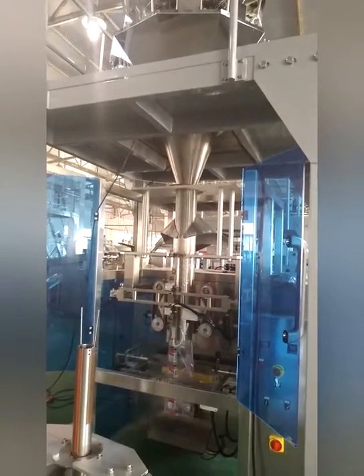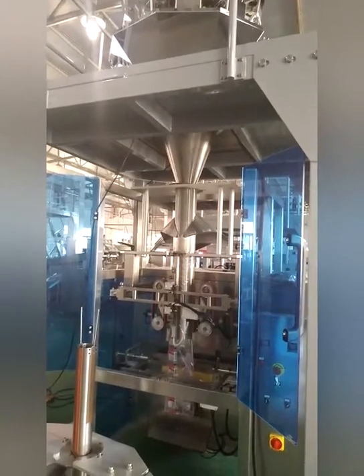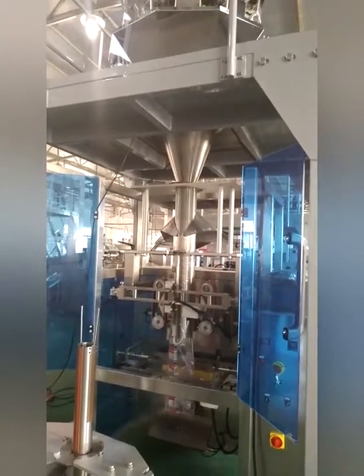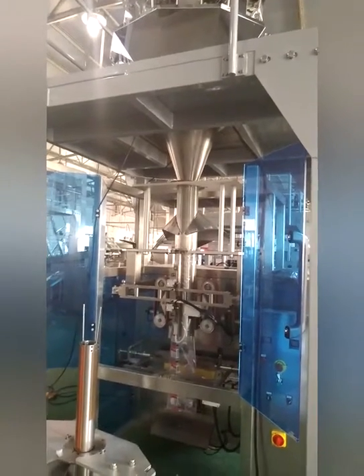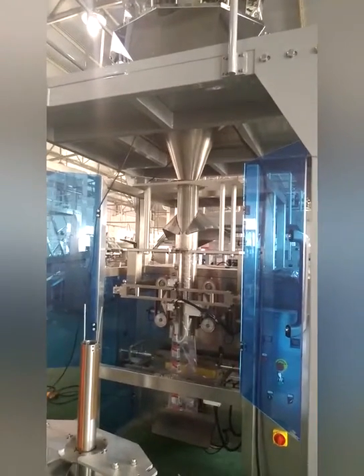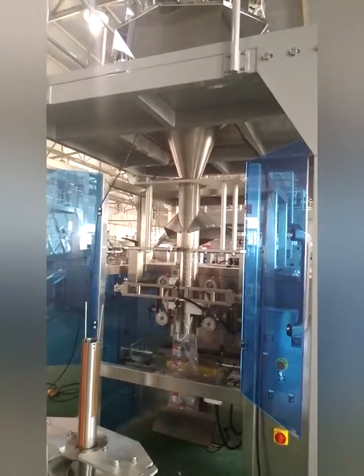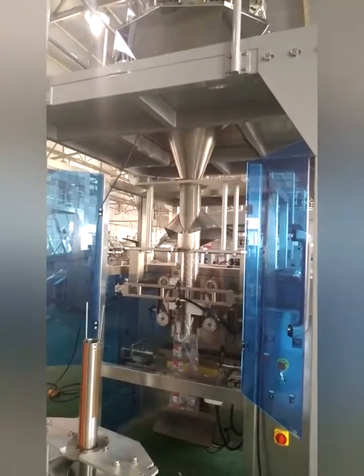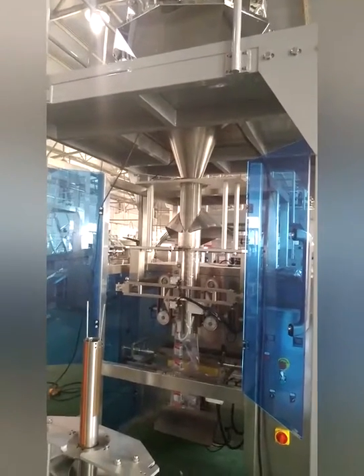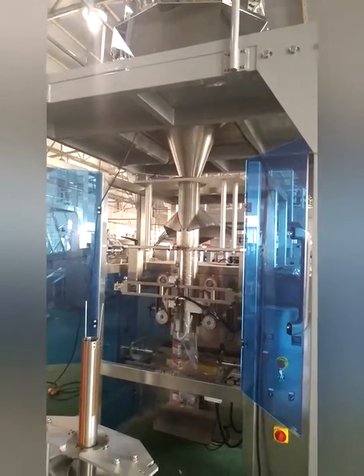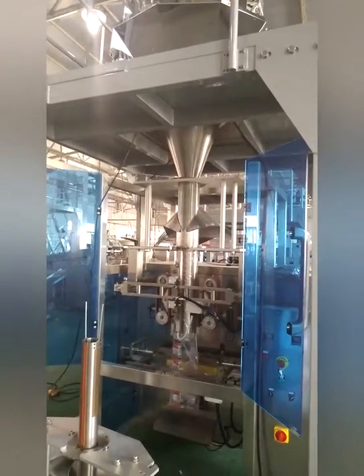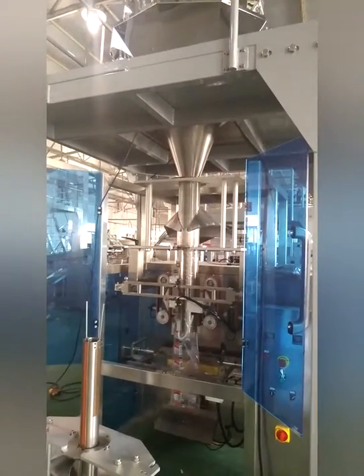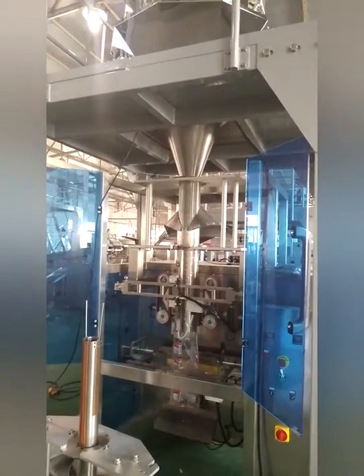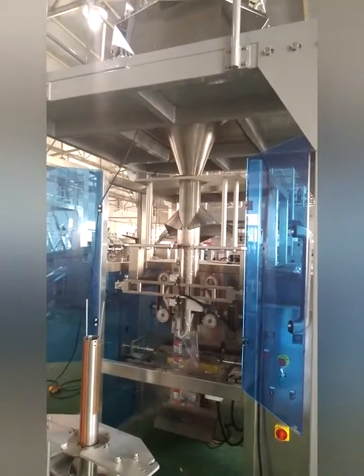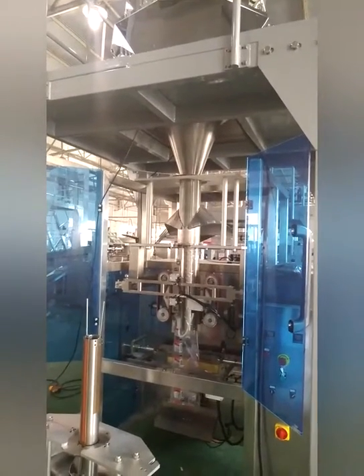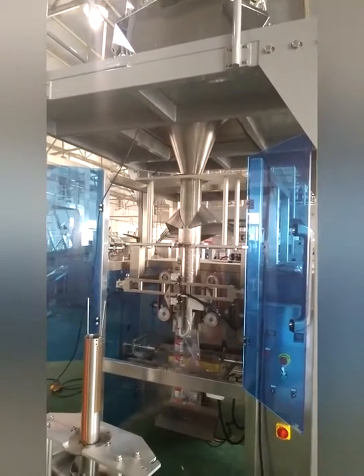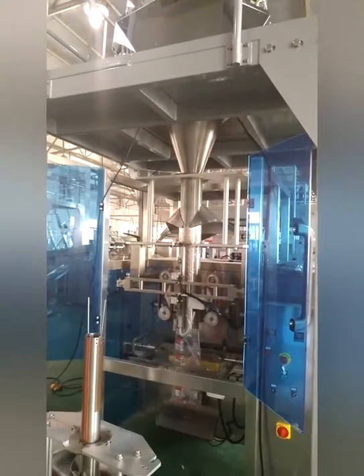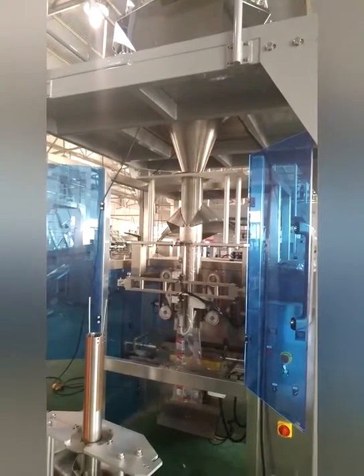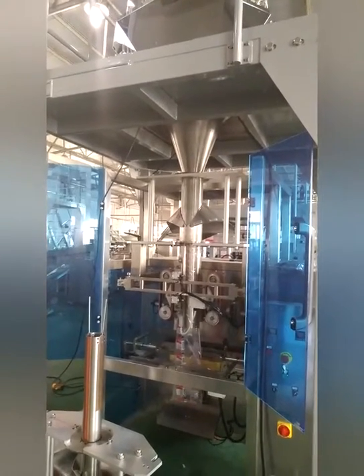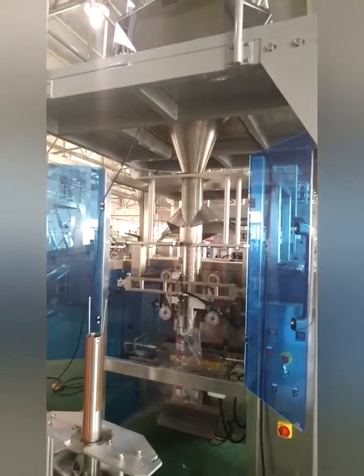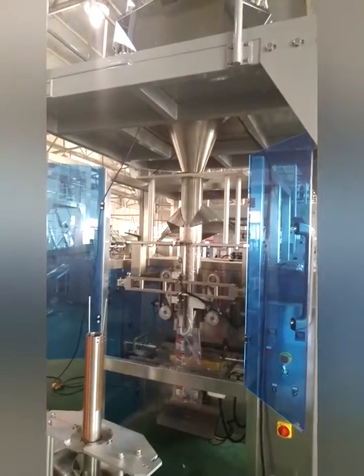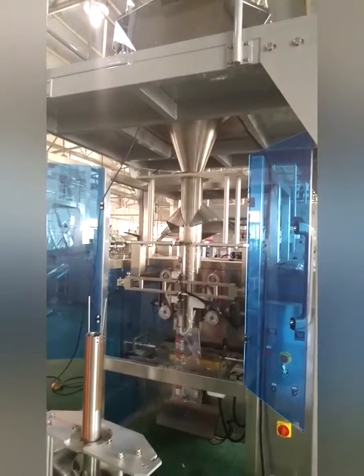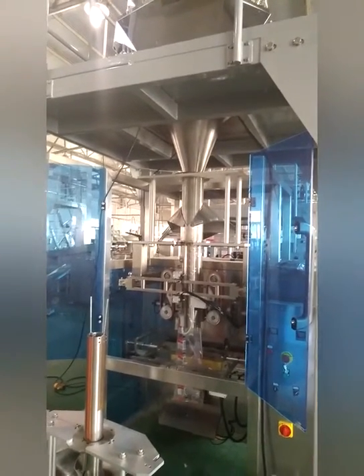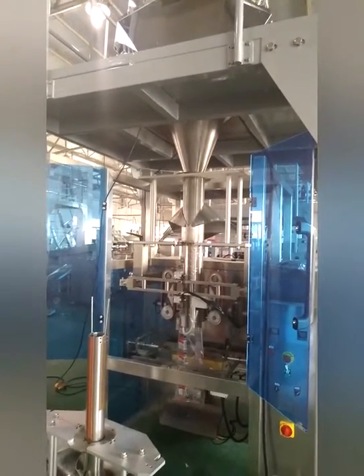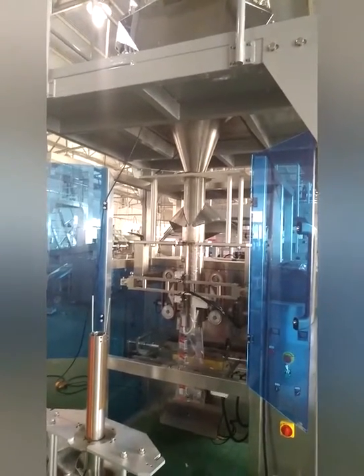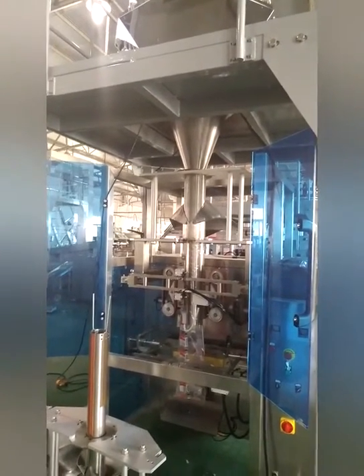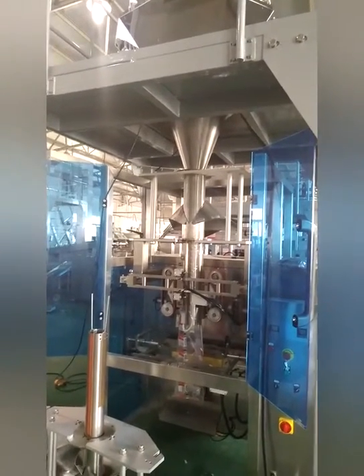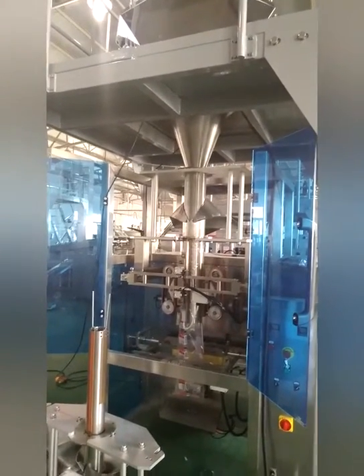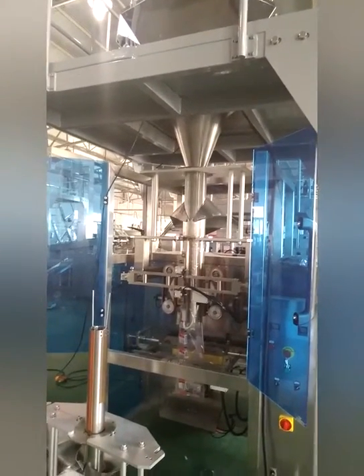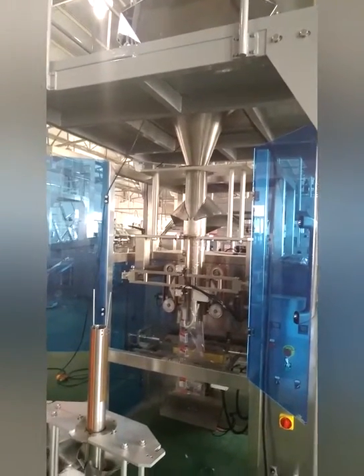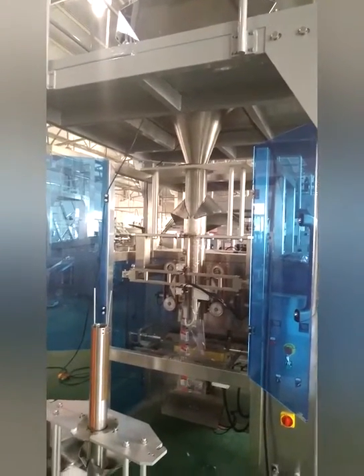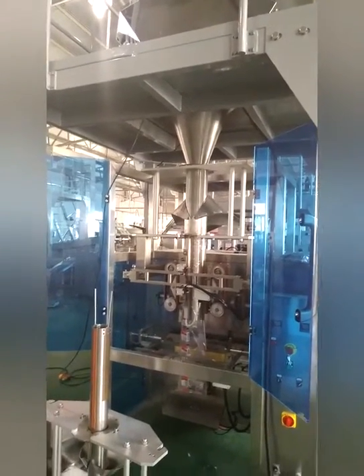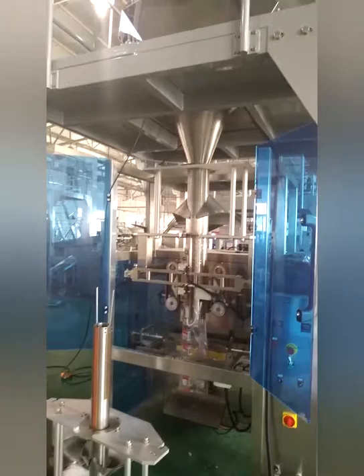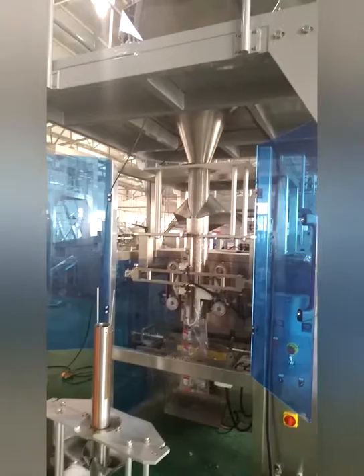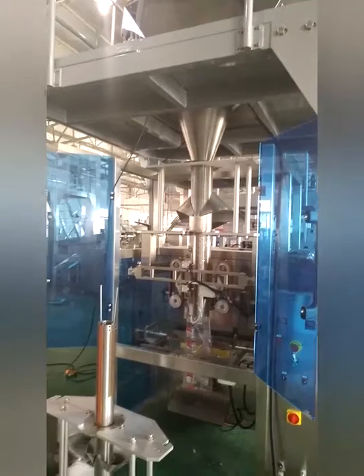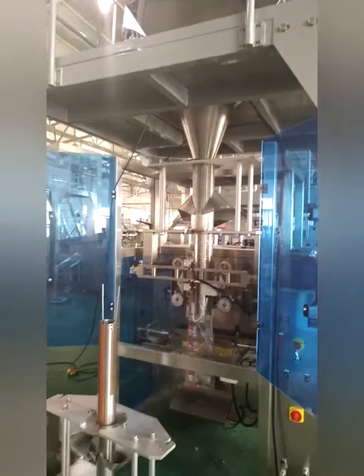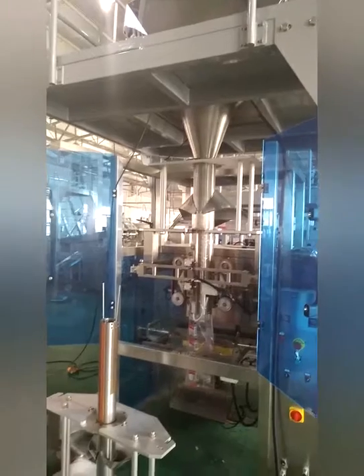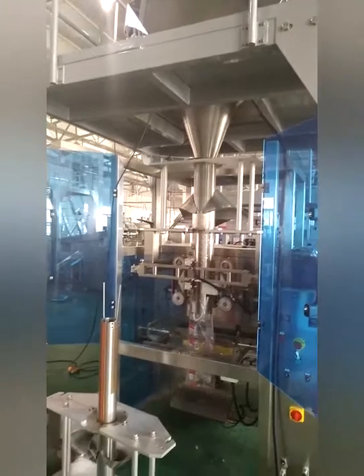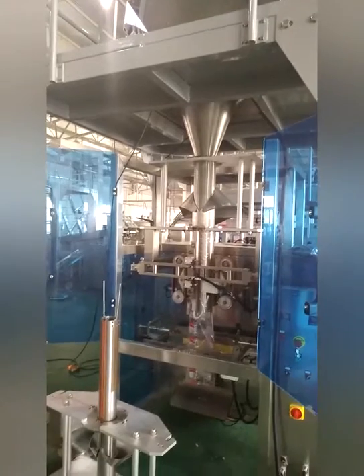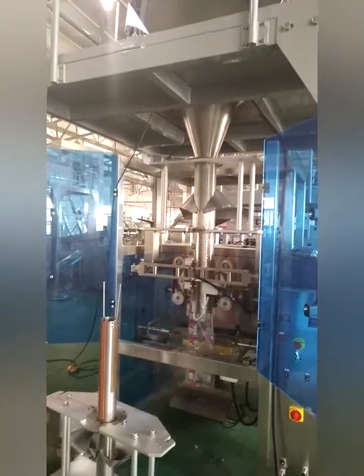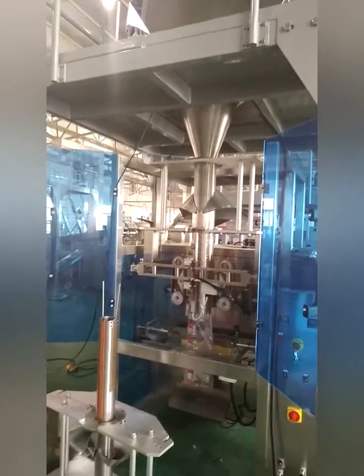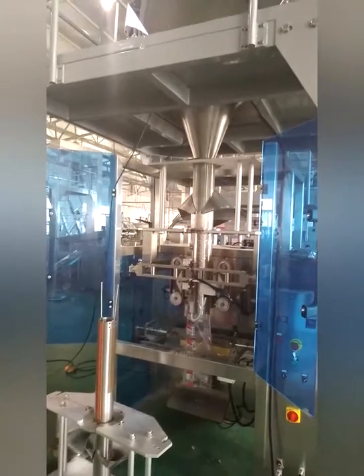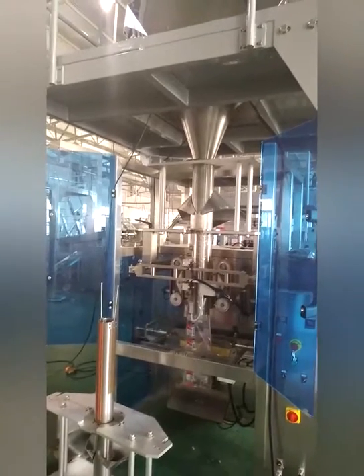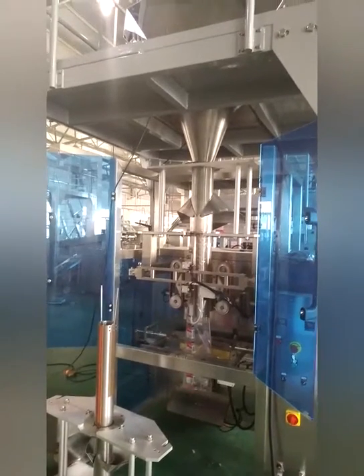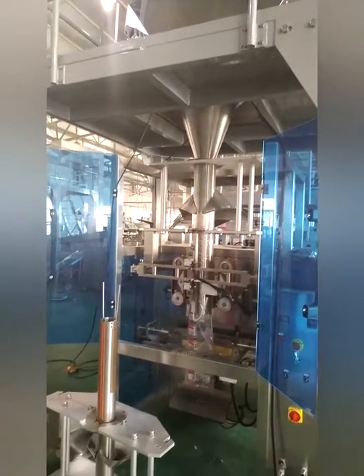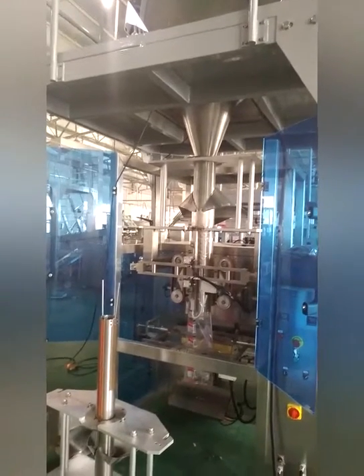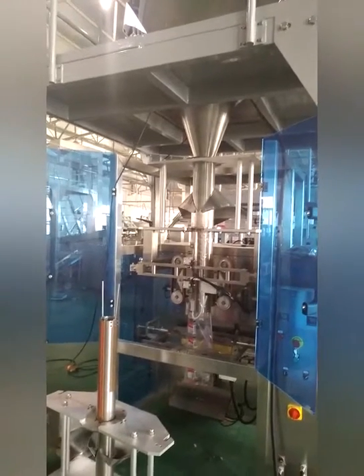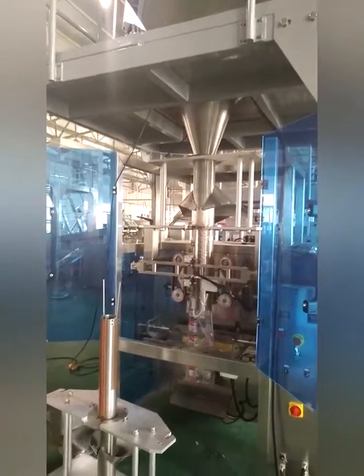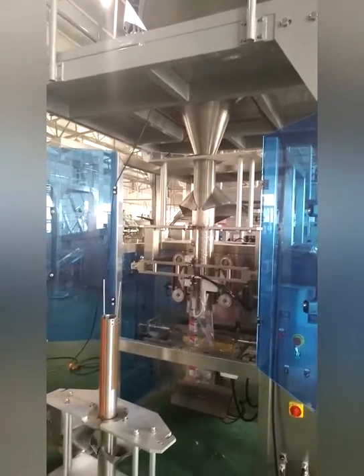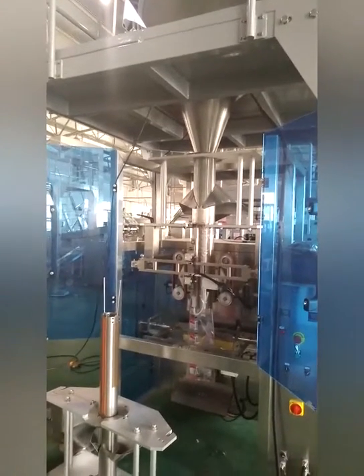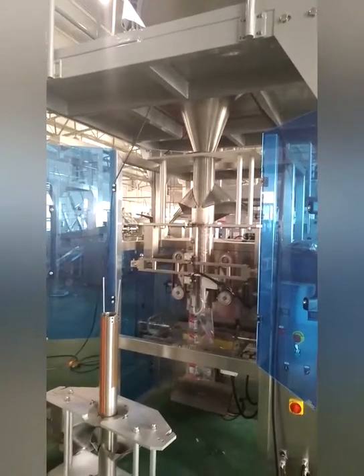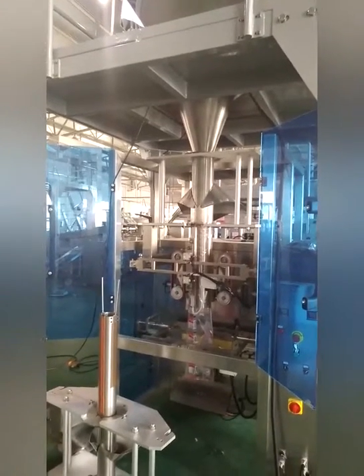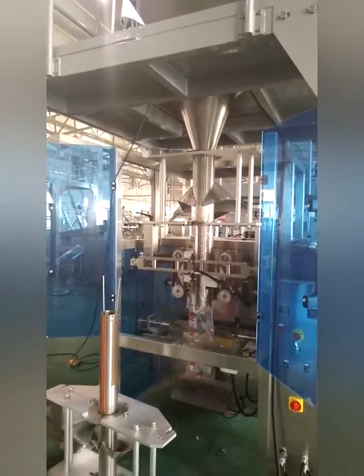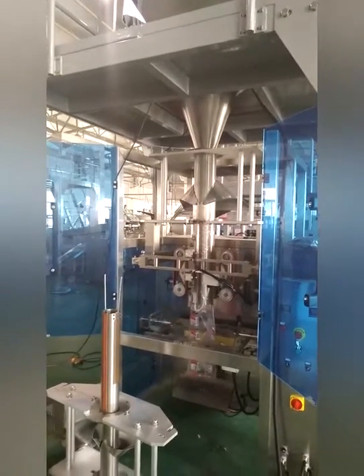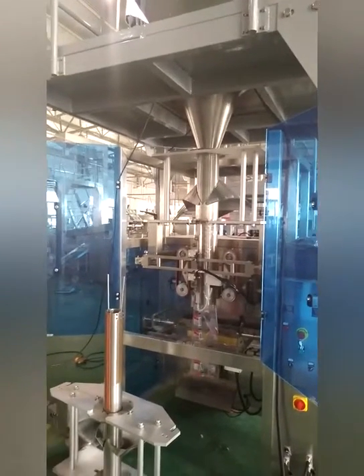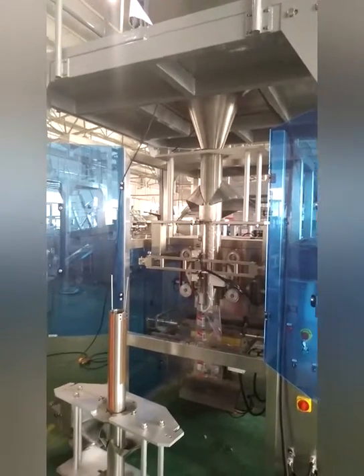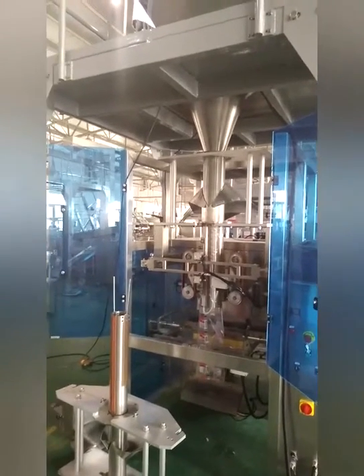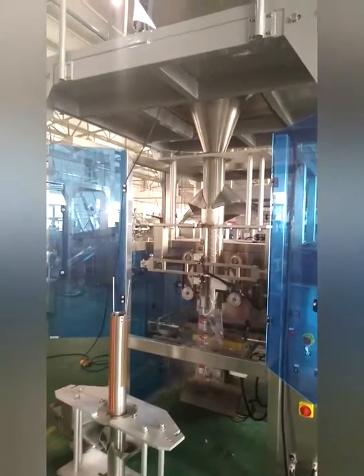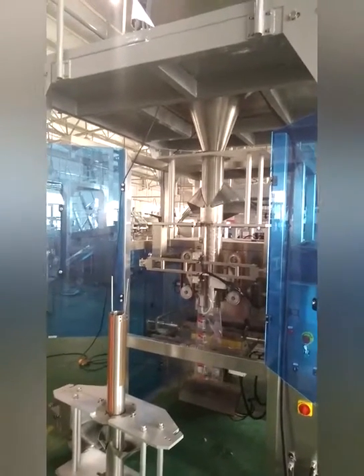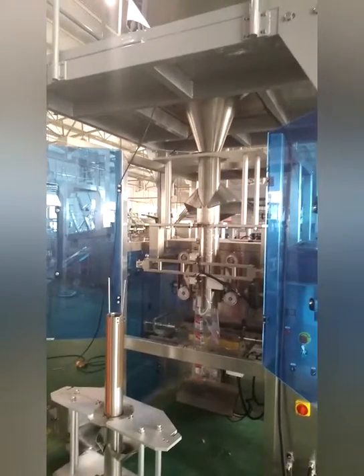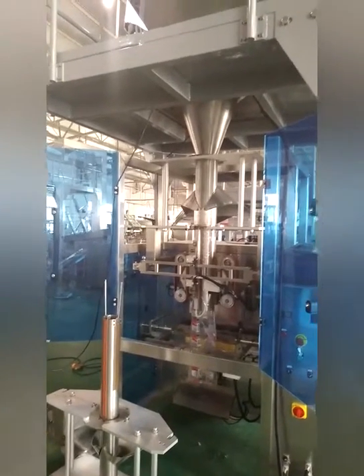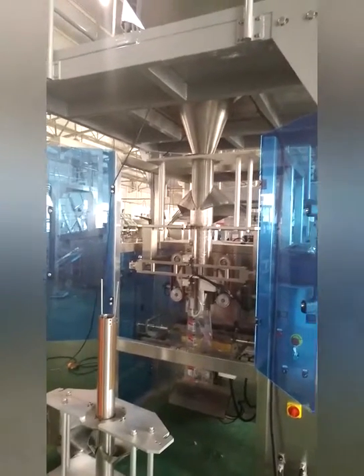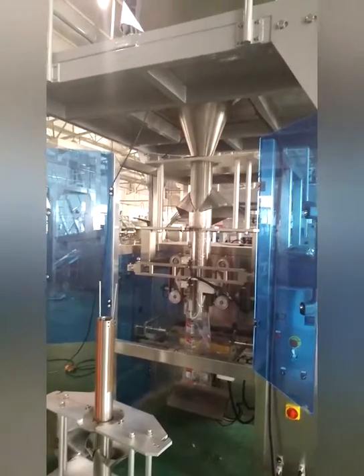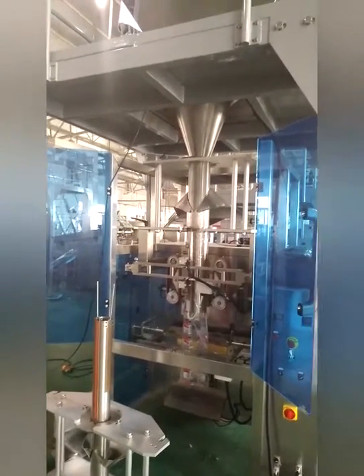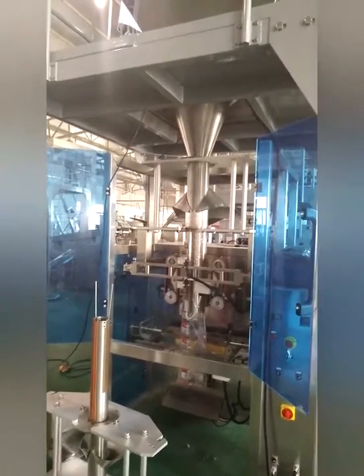This machine is suitable for puffed food, snacks, and other grain materials.